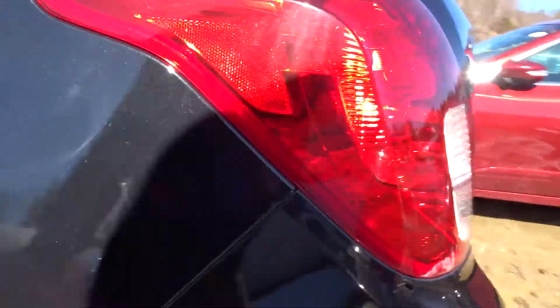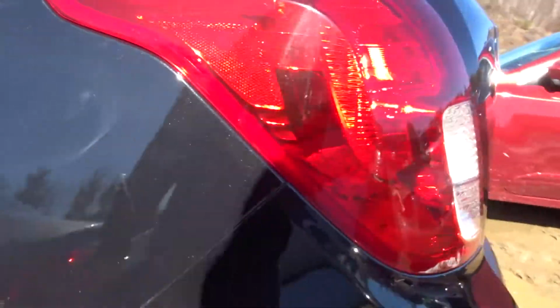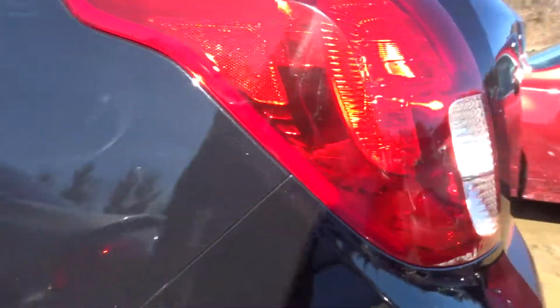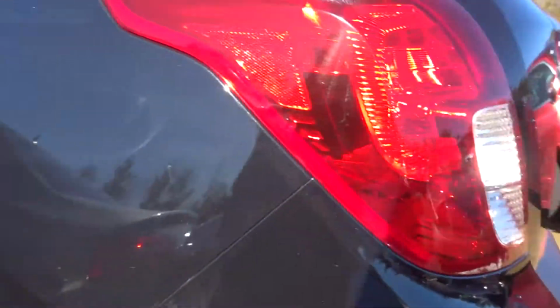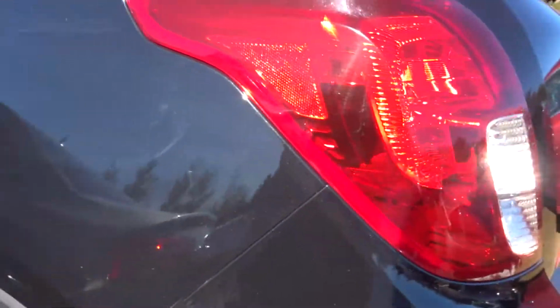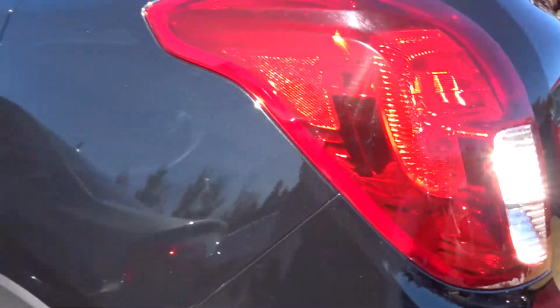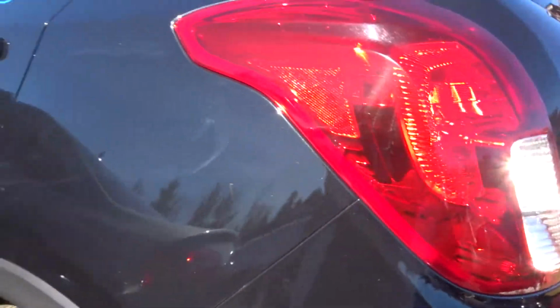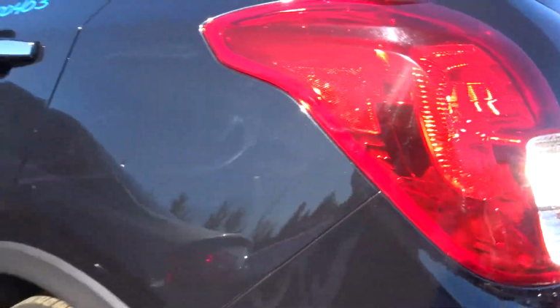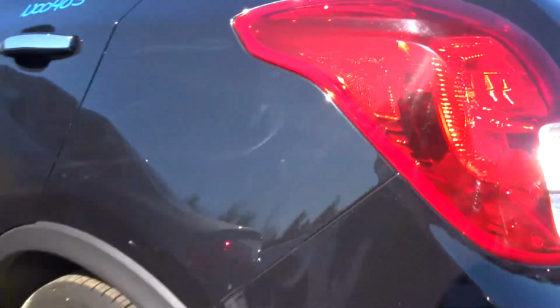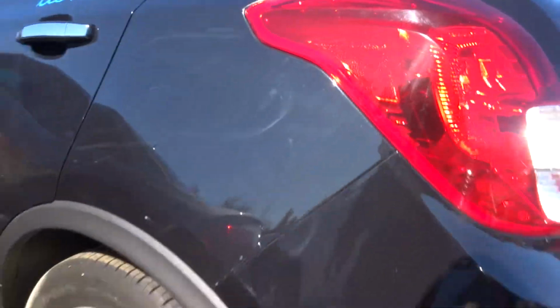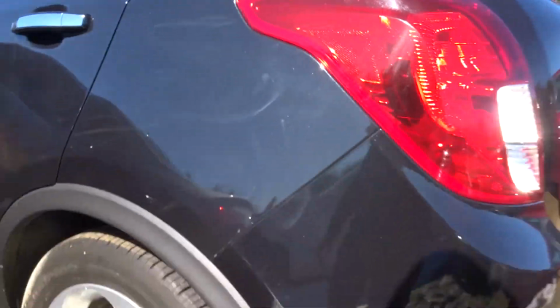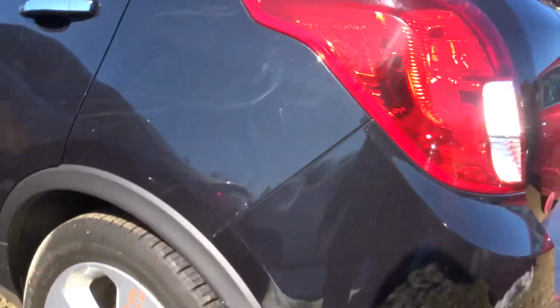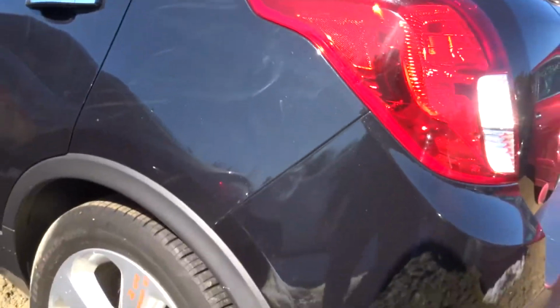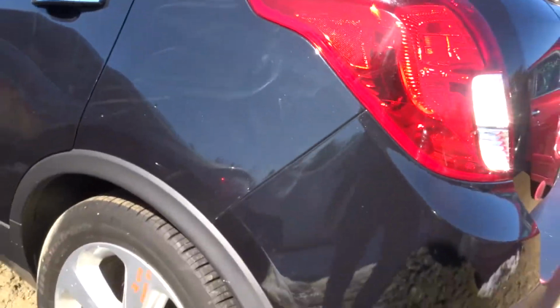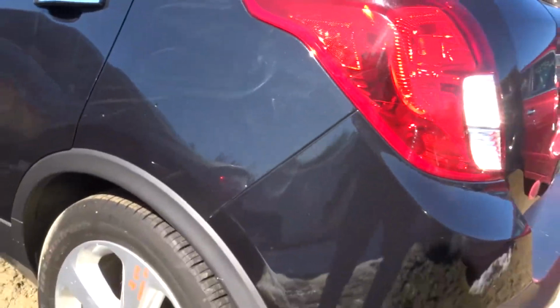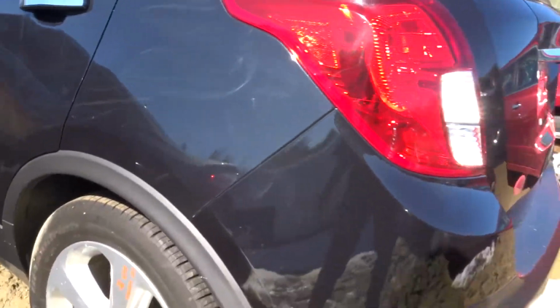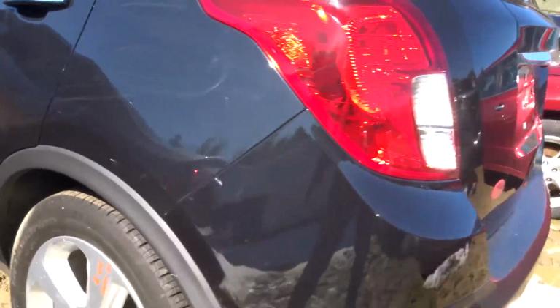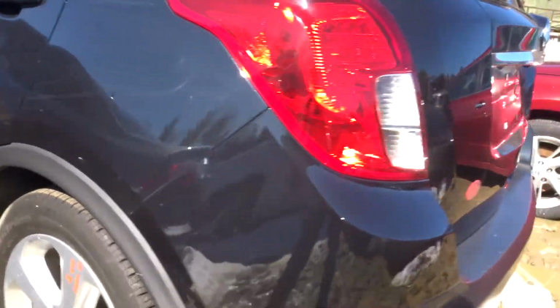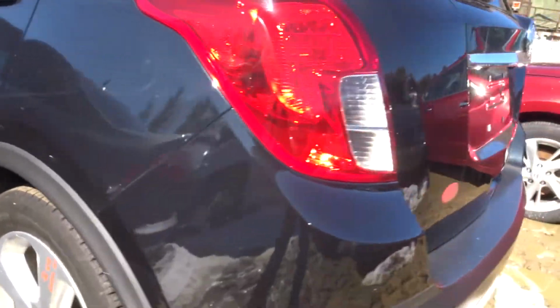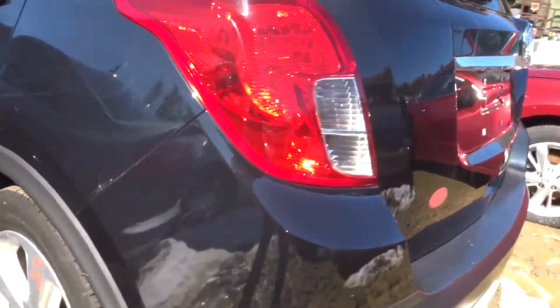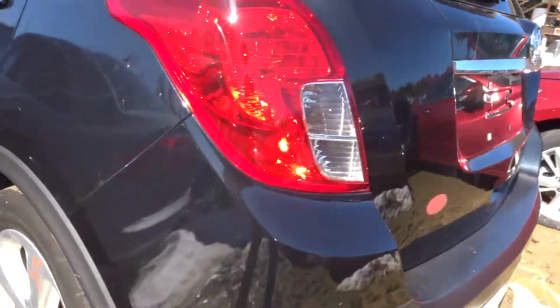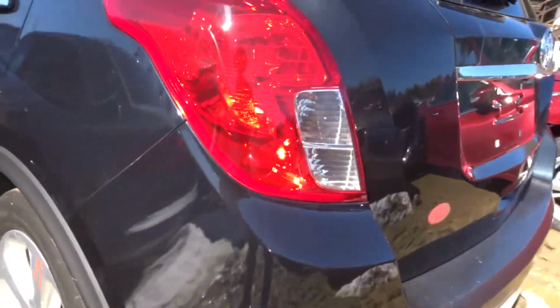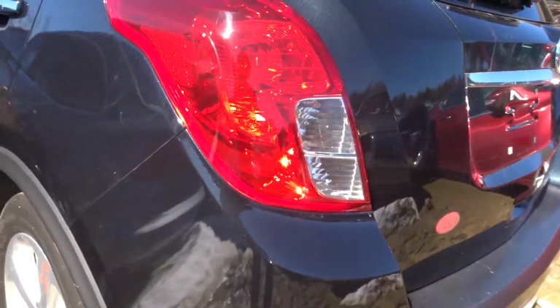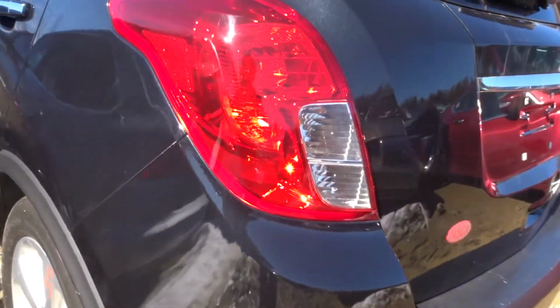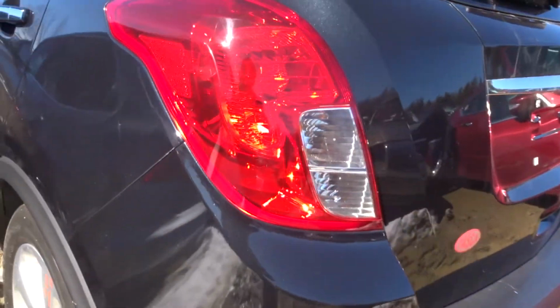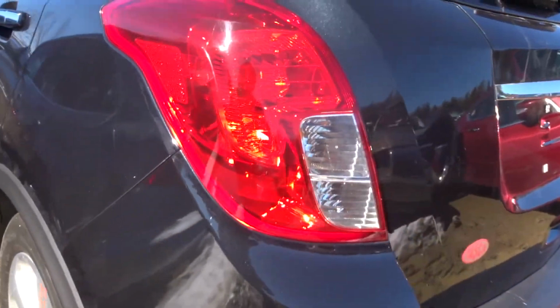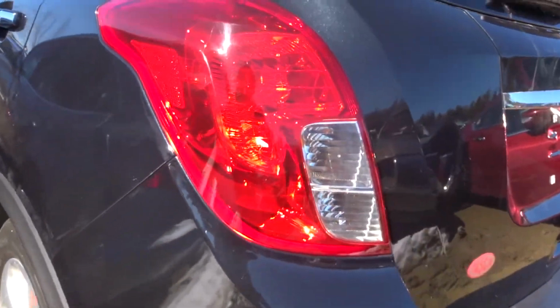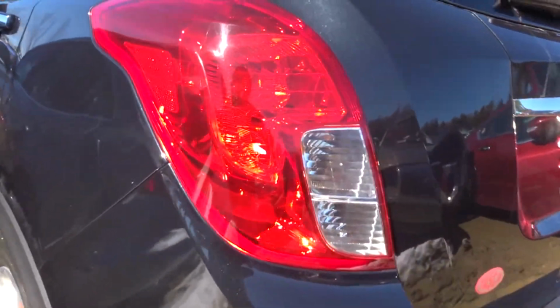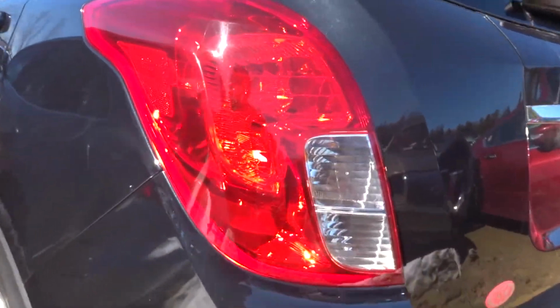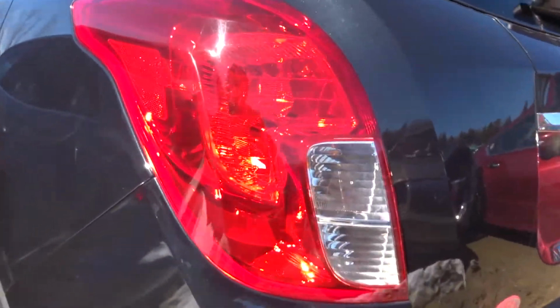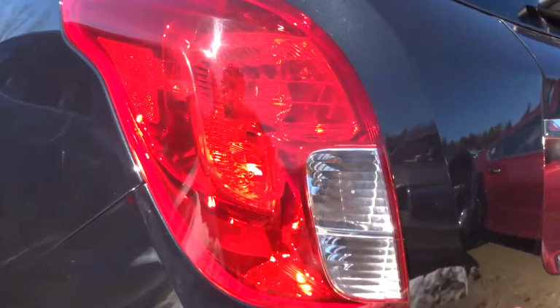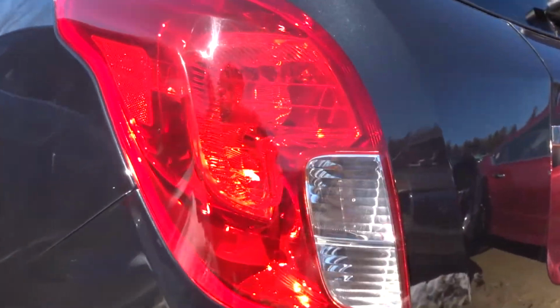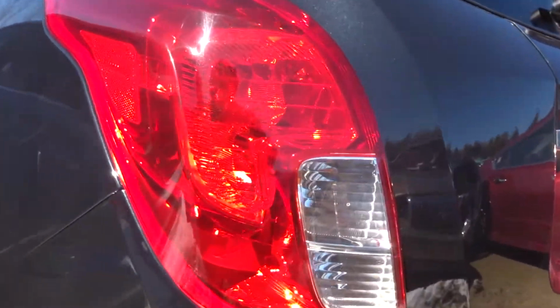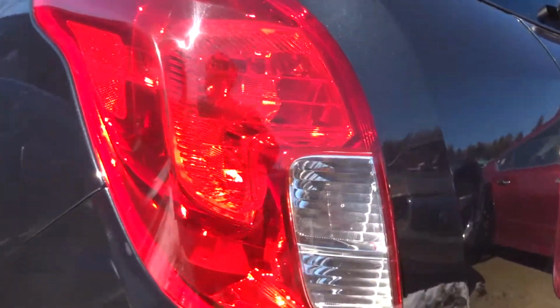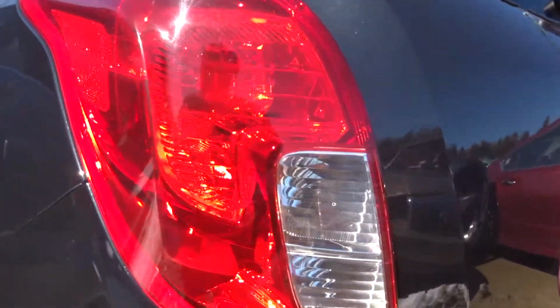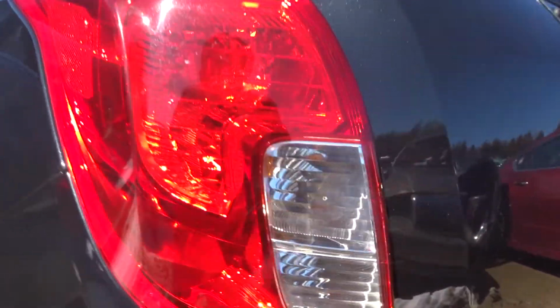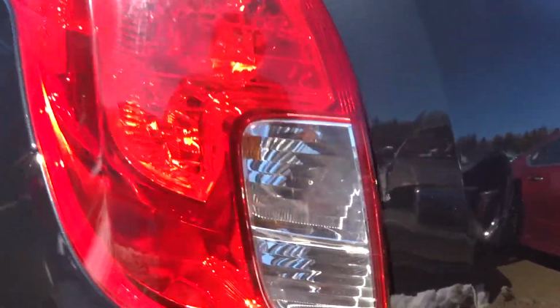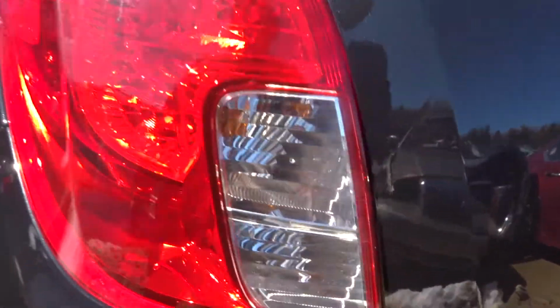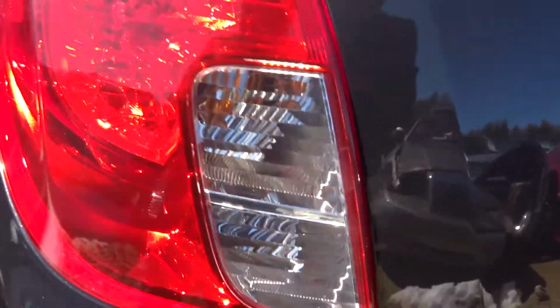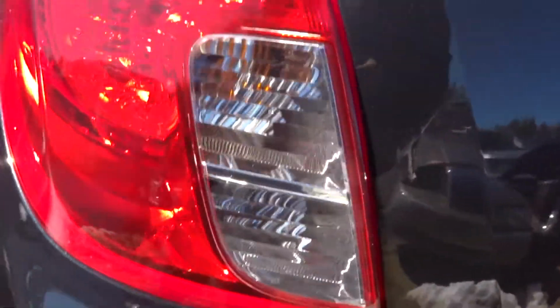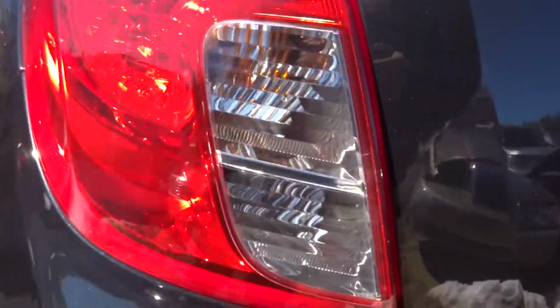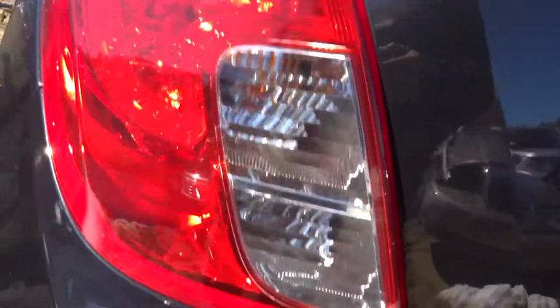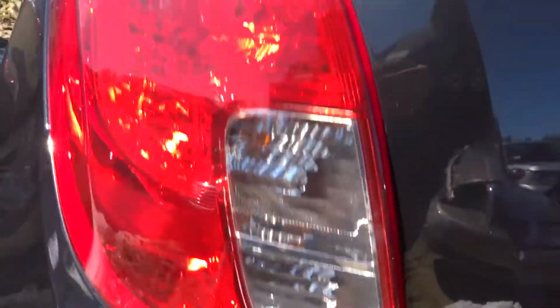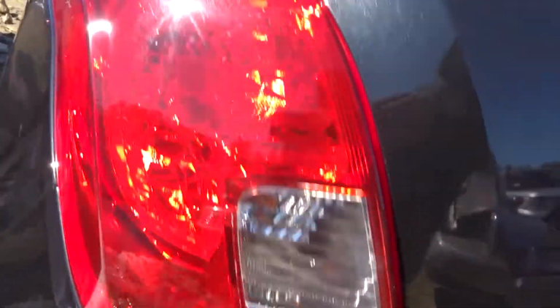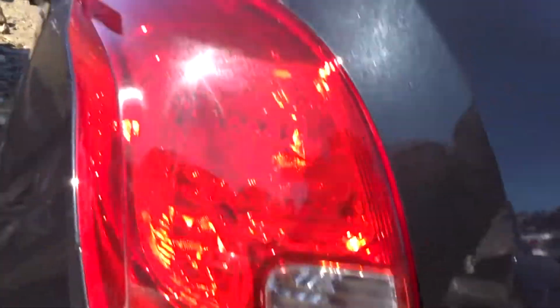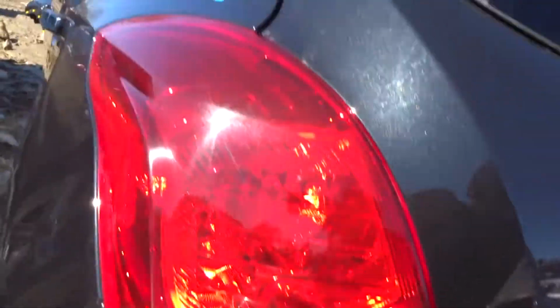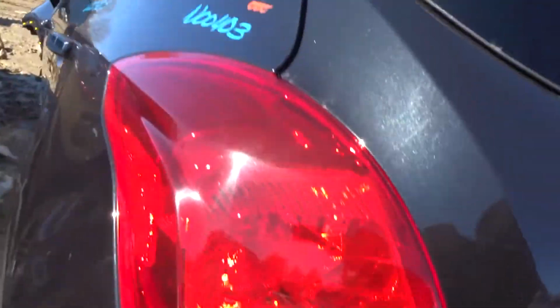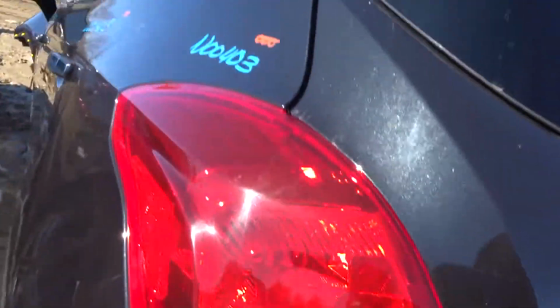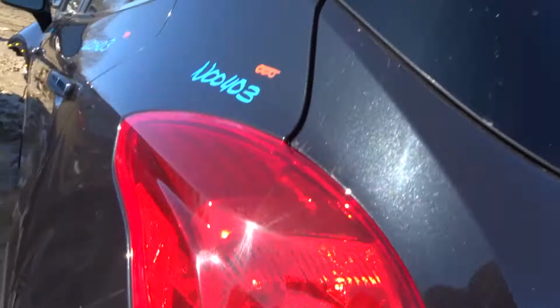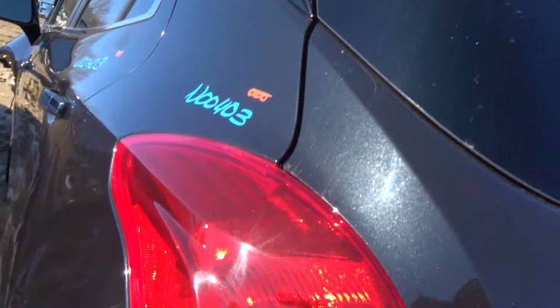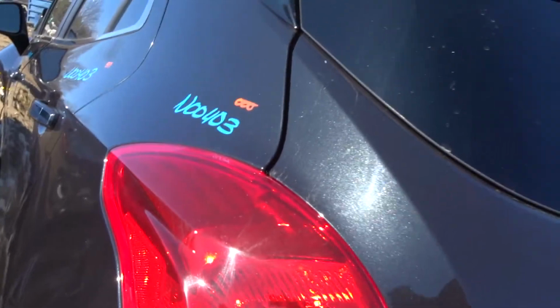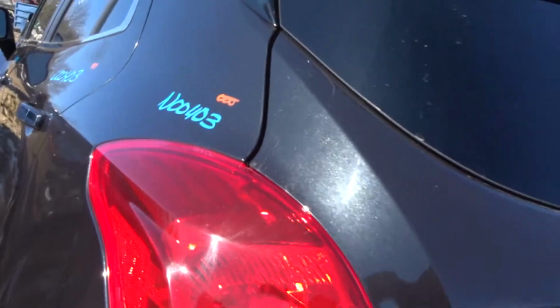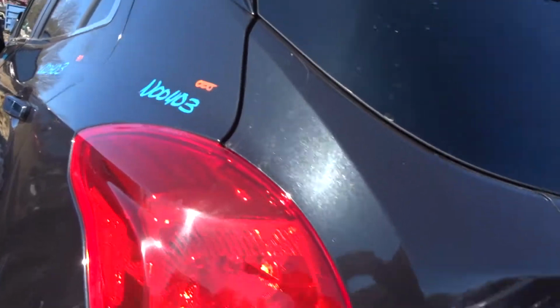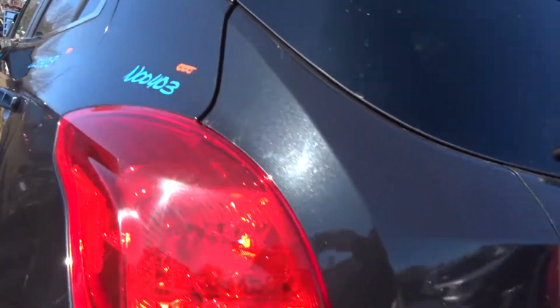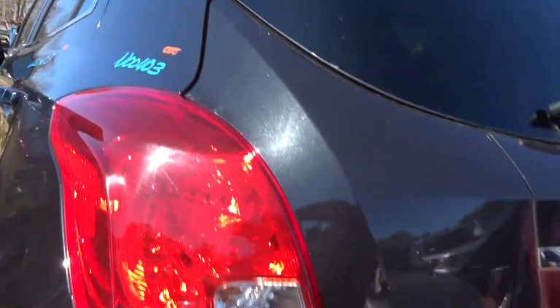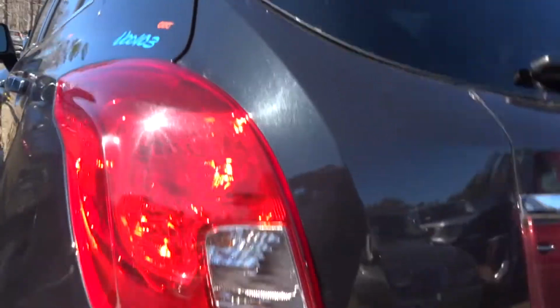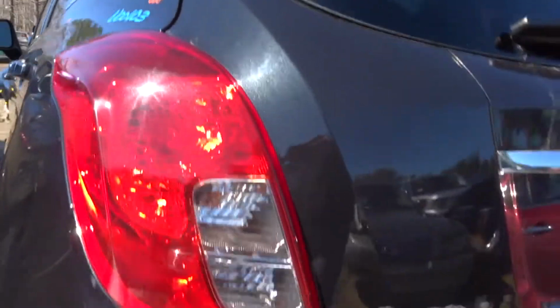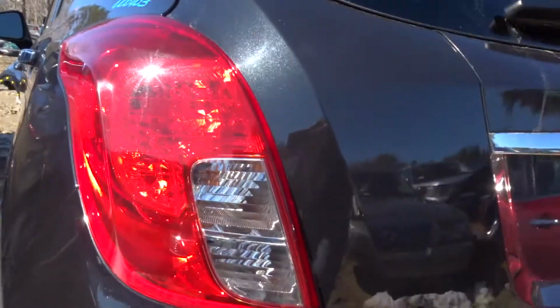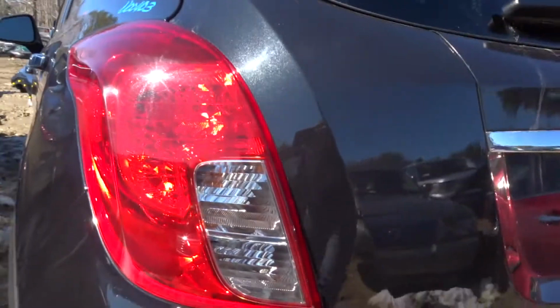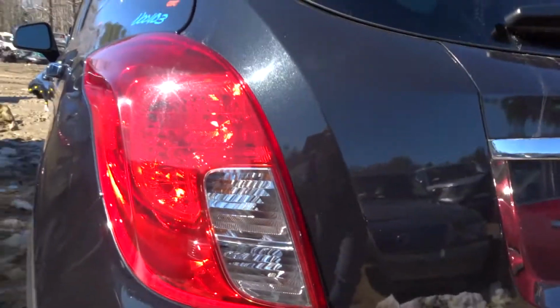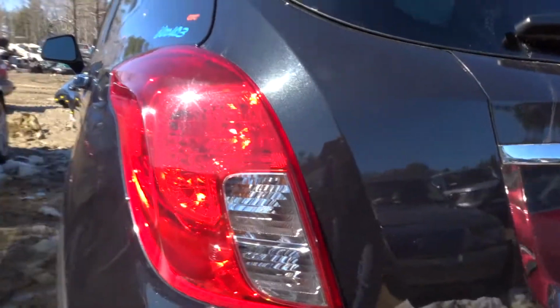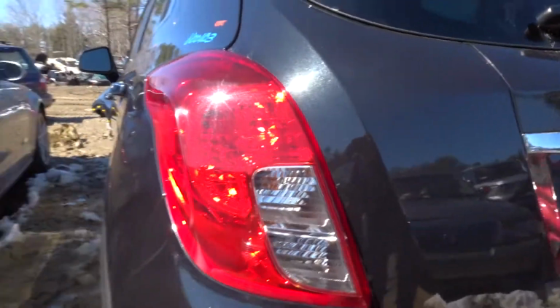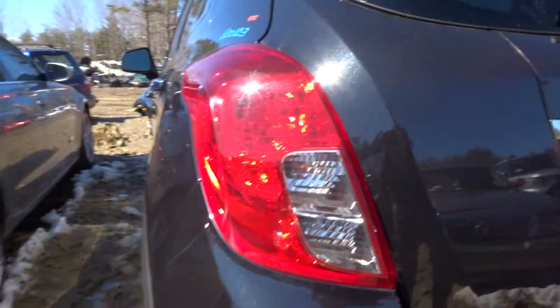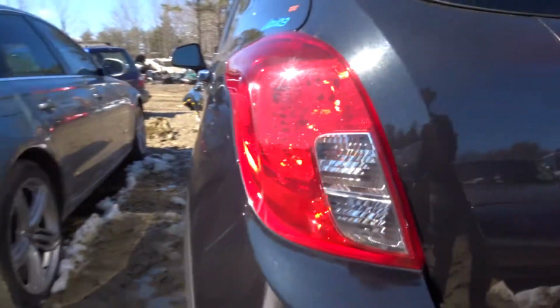Front wheel drive, so you got a good rear beam axle in this bad boy. Left tail lamp in marvelous condition, looks great.